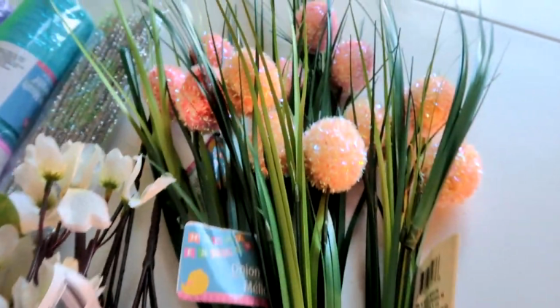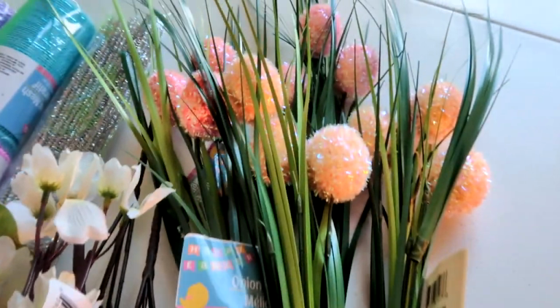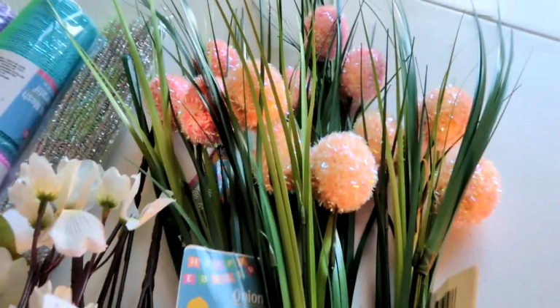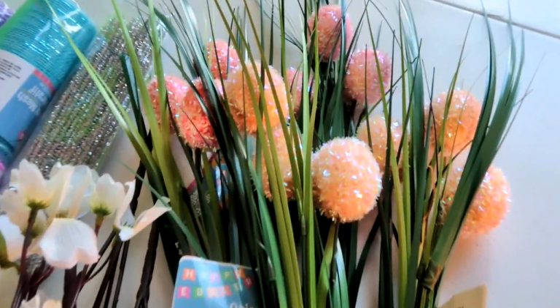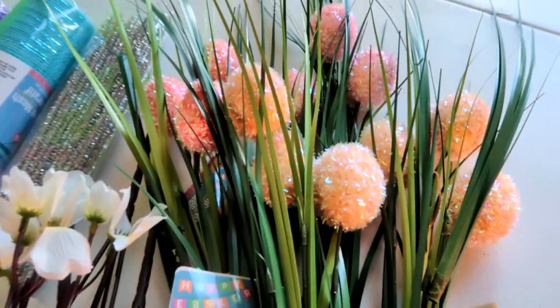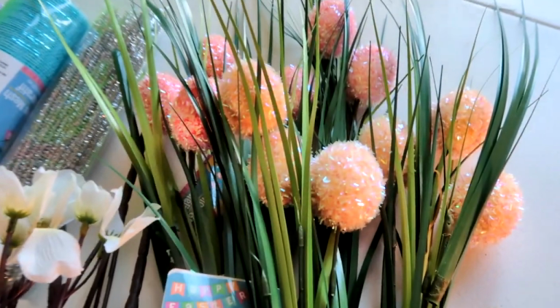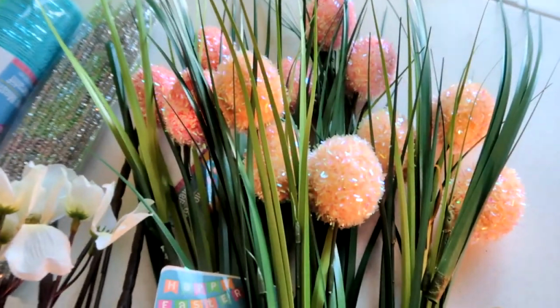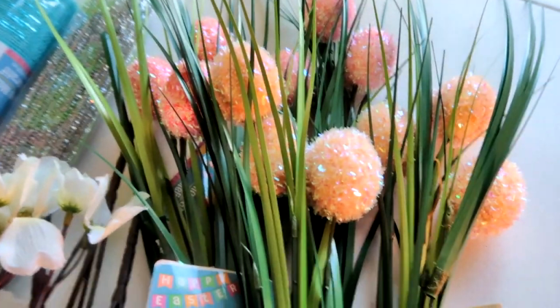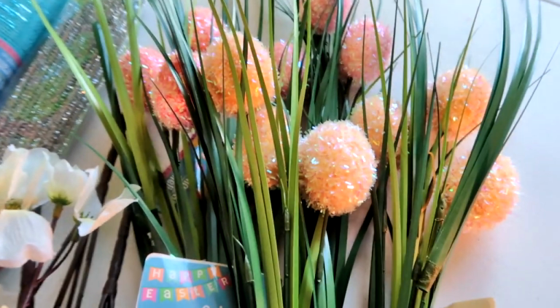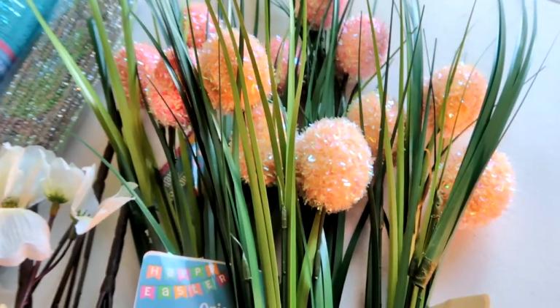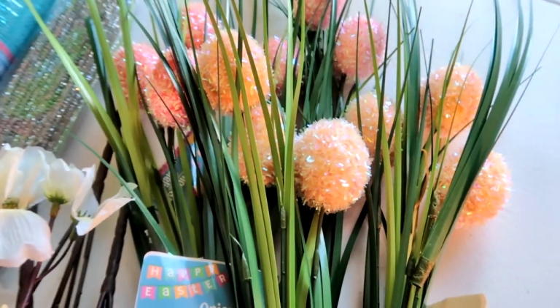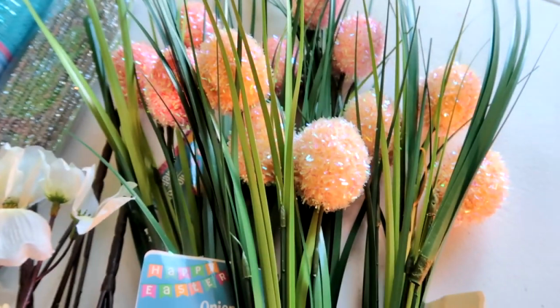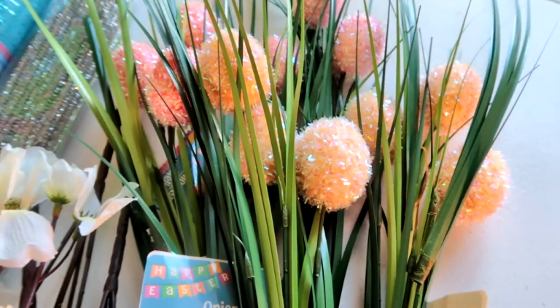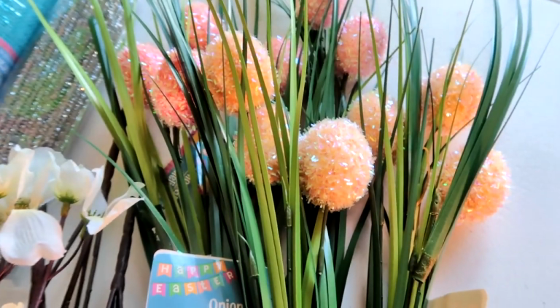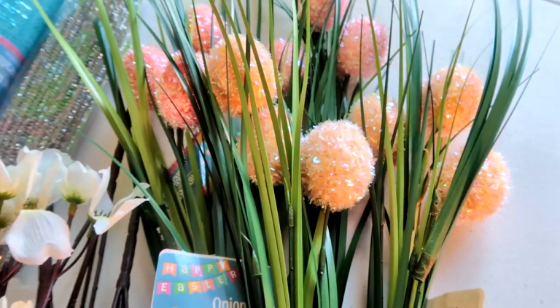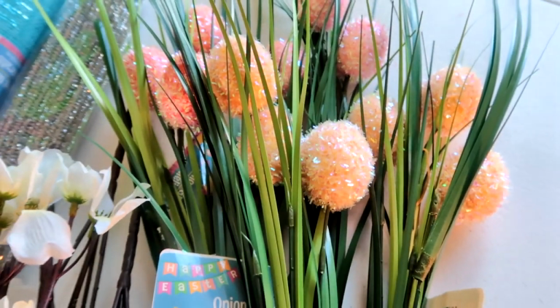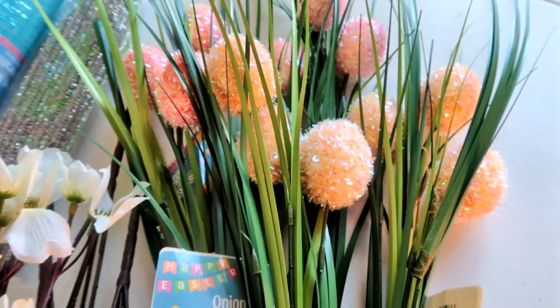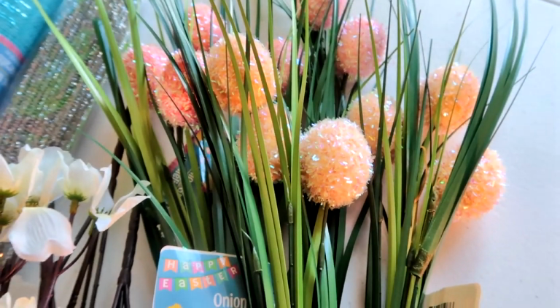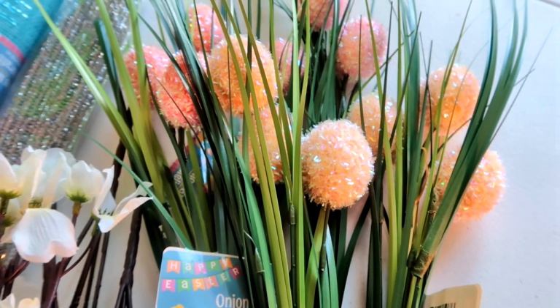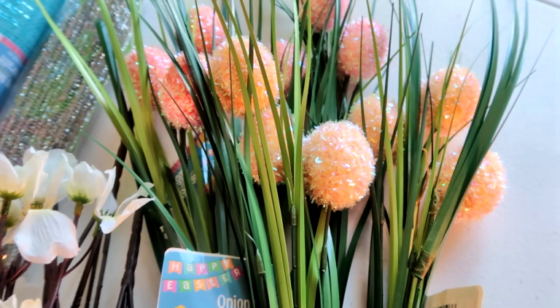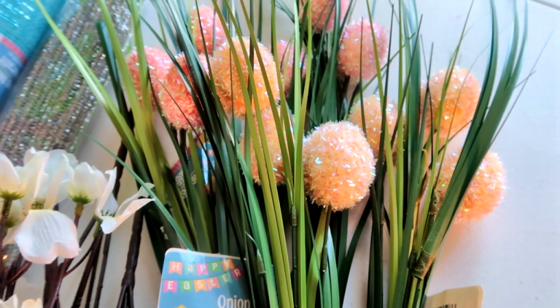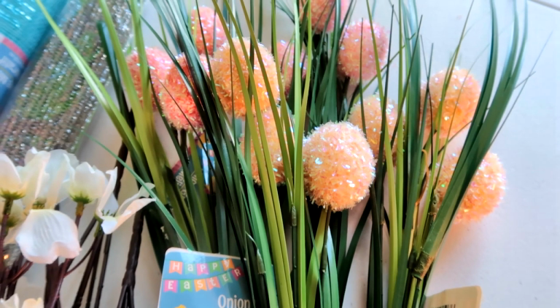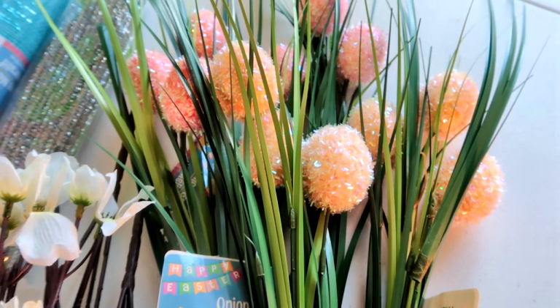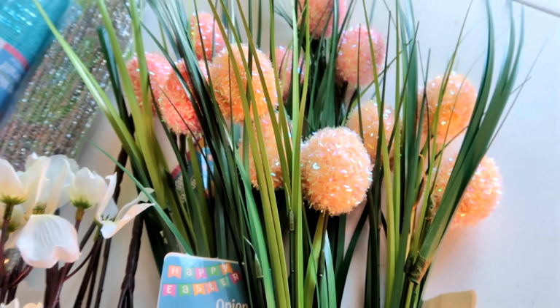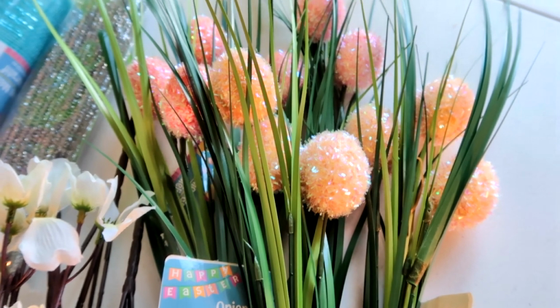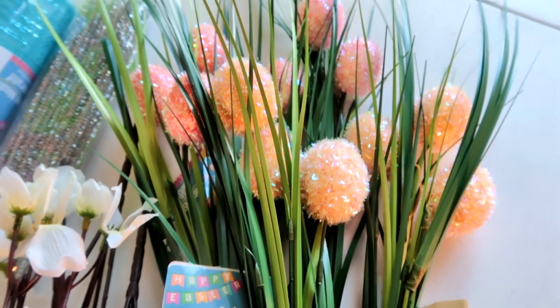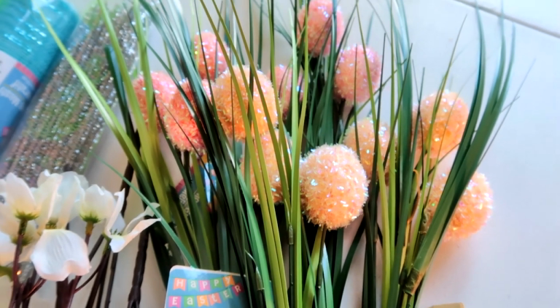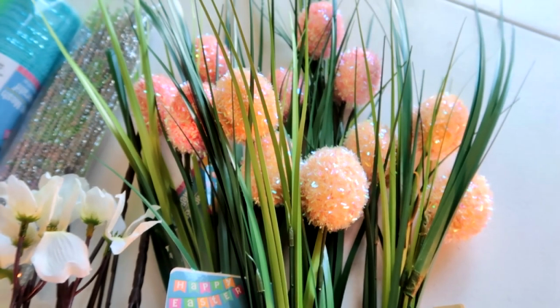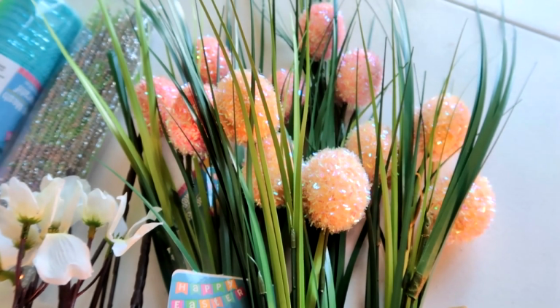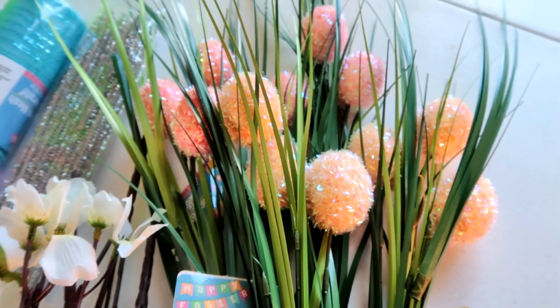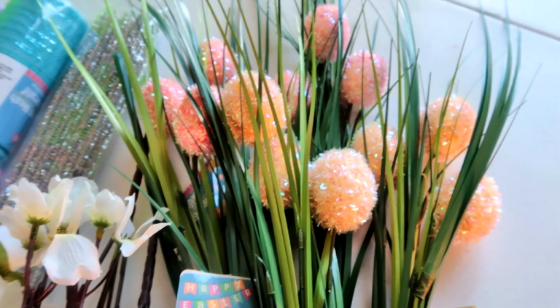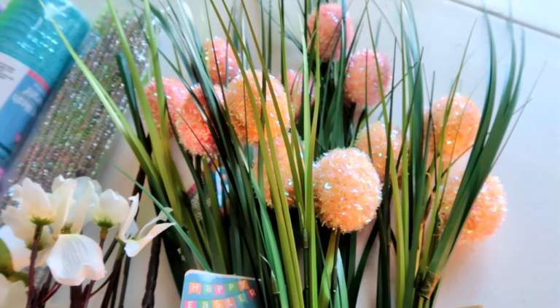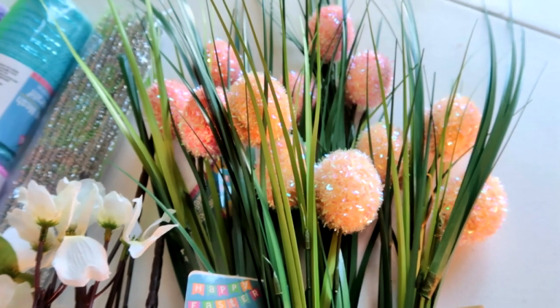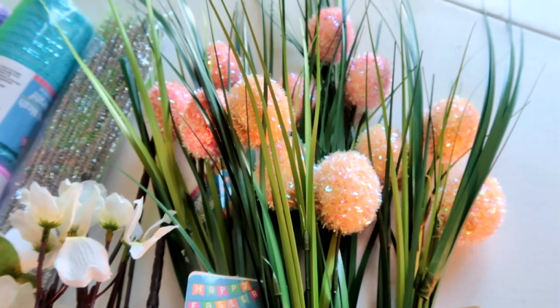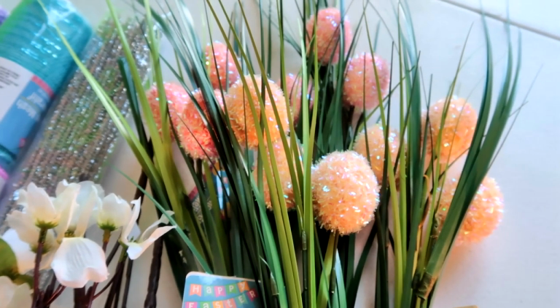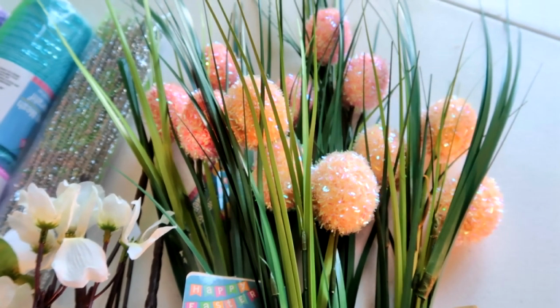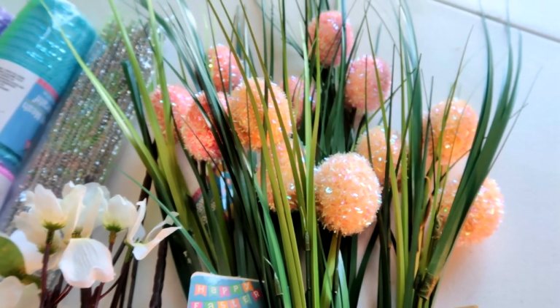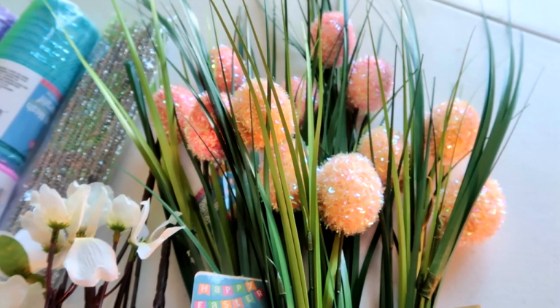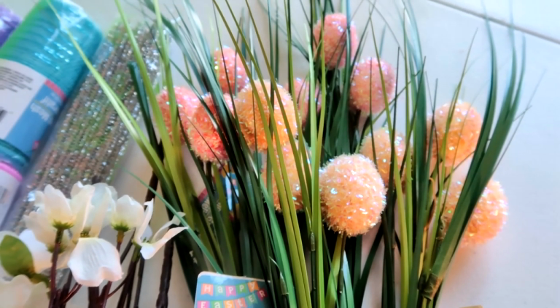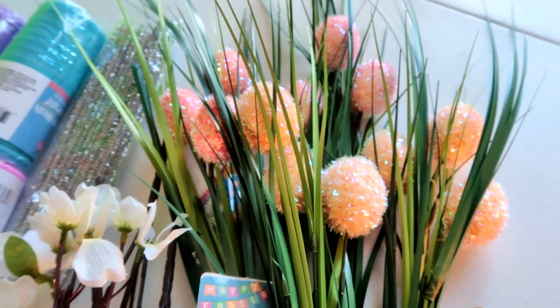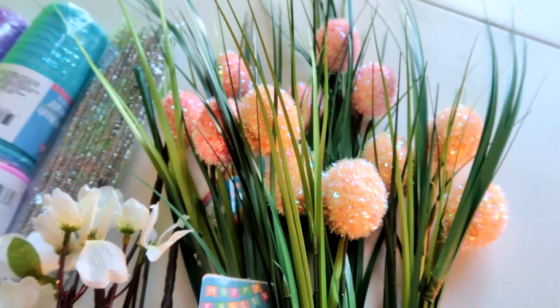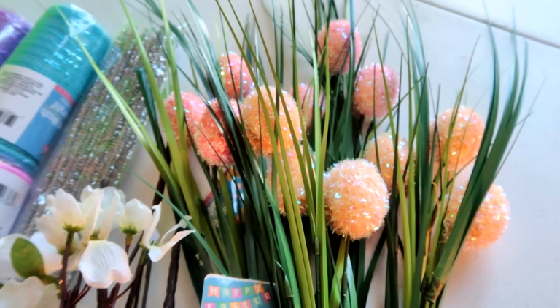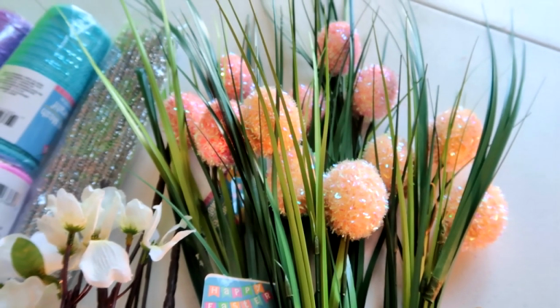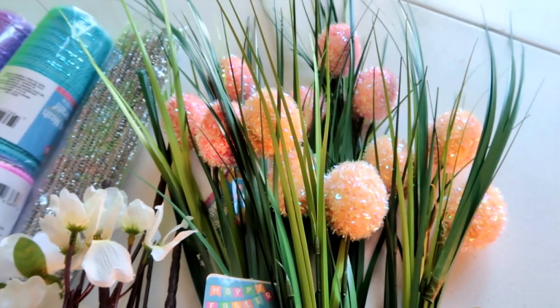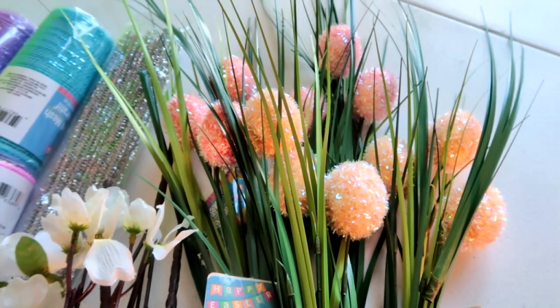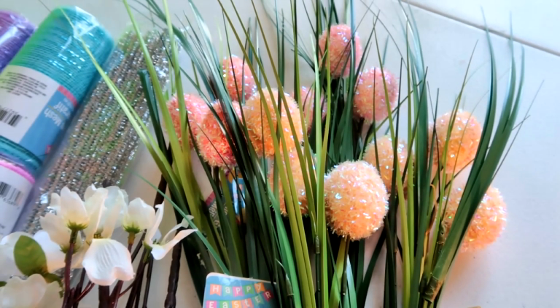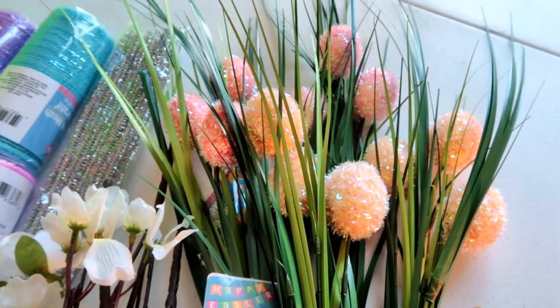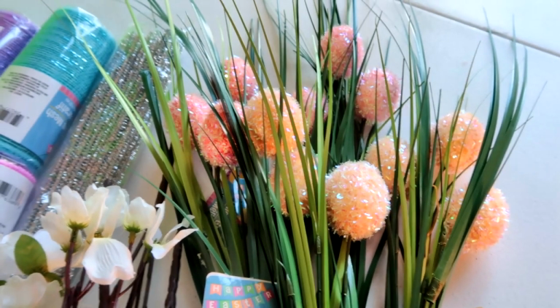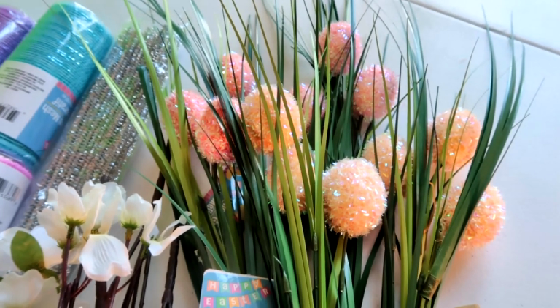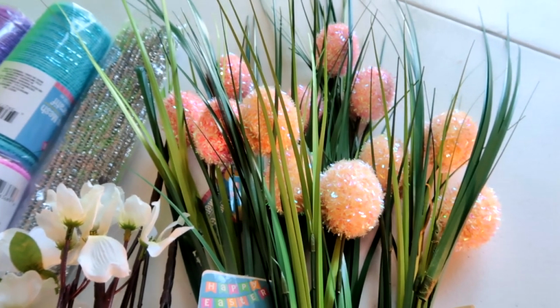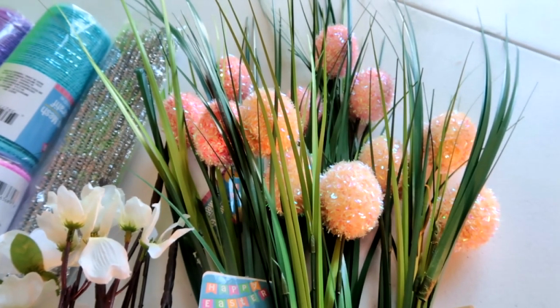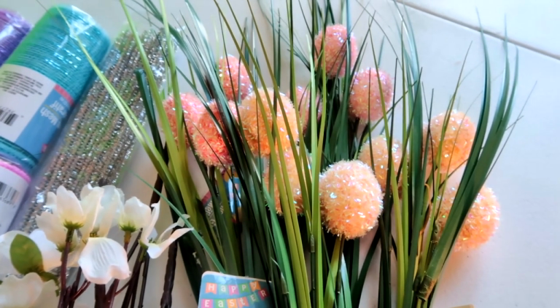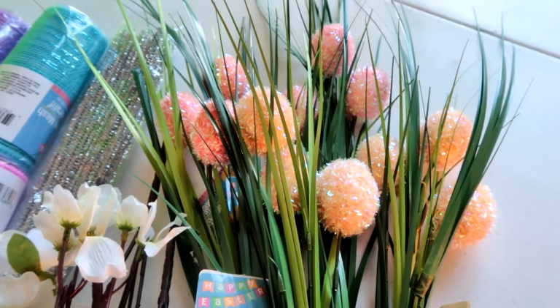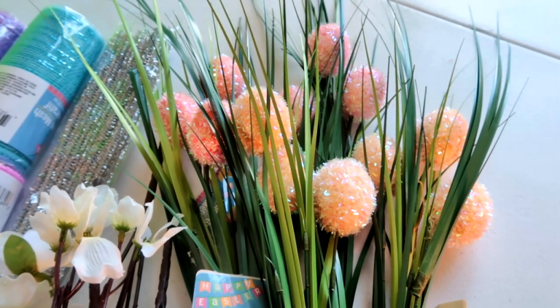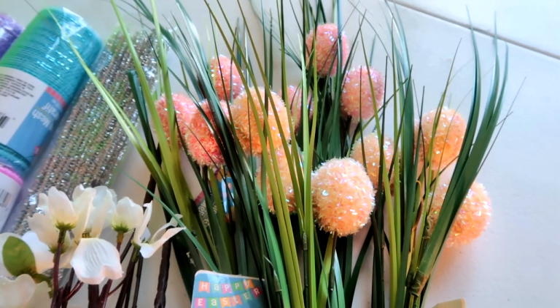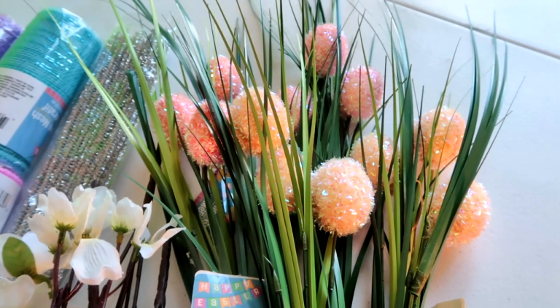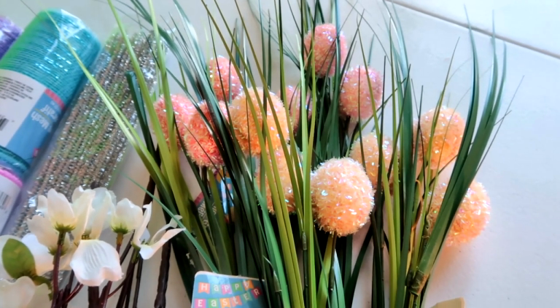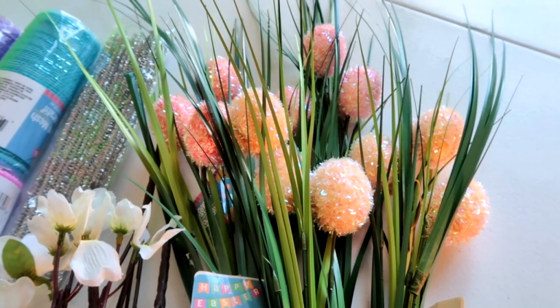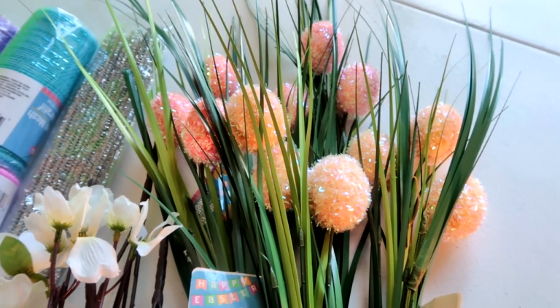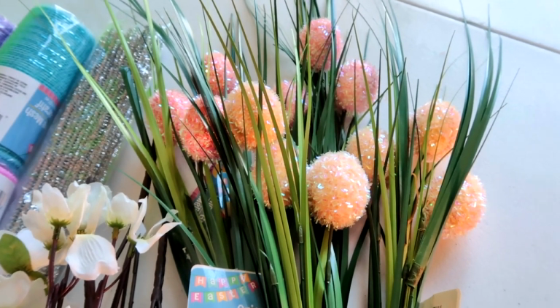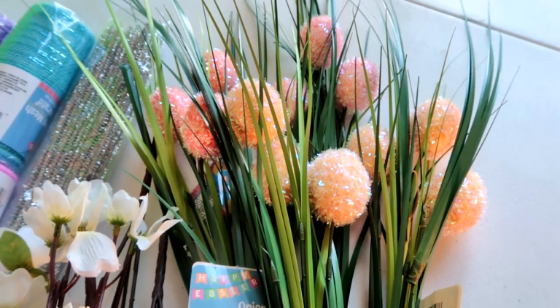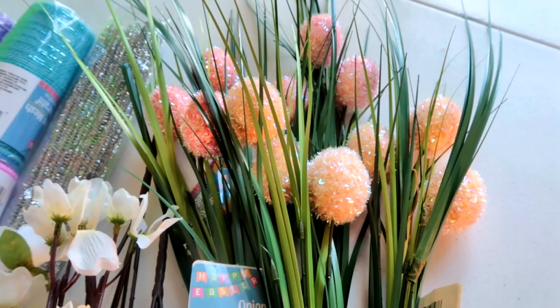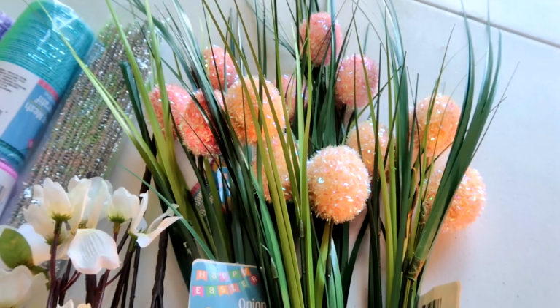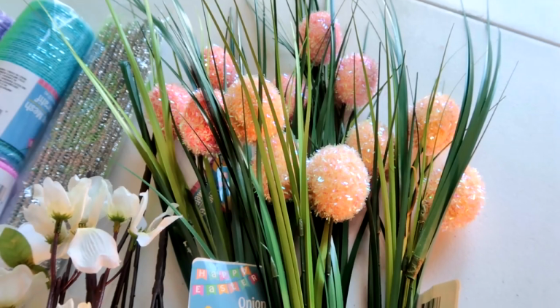I also bought these beautiful shimmery eggs on stems, and everything I got at the Dollar Tree, so everything was priced reasonably. Let's get started!